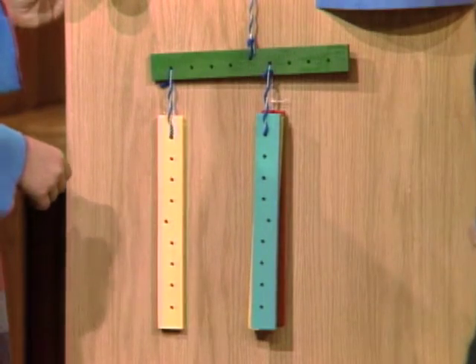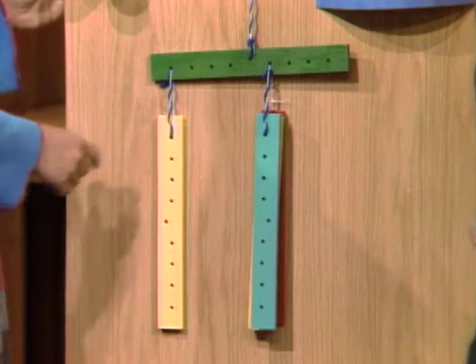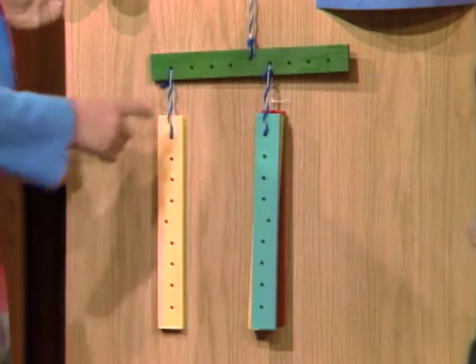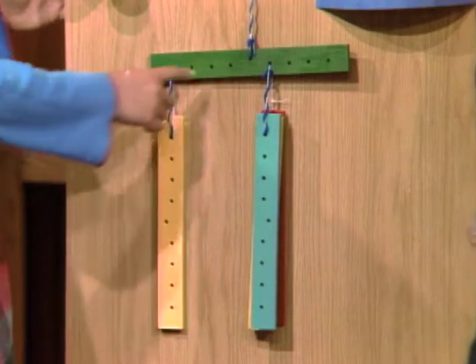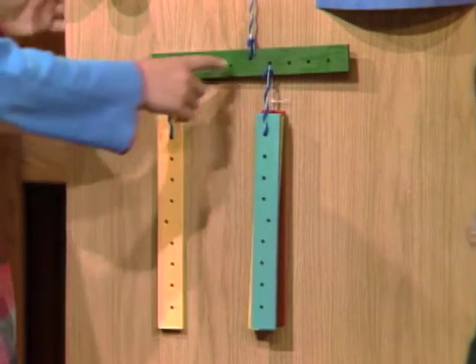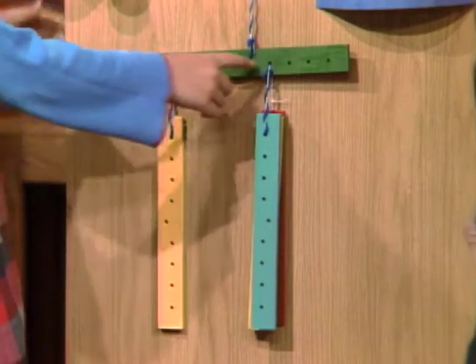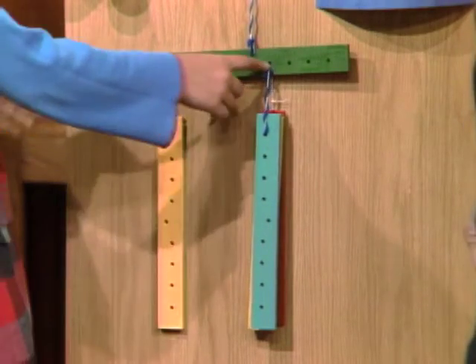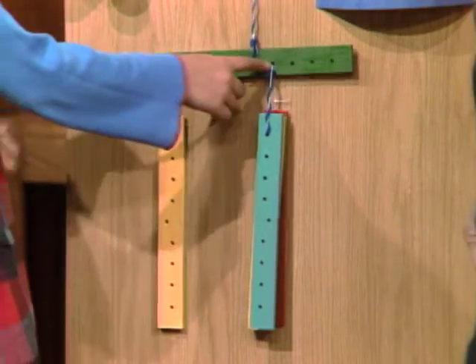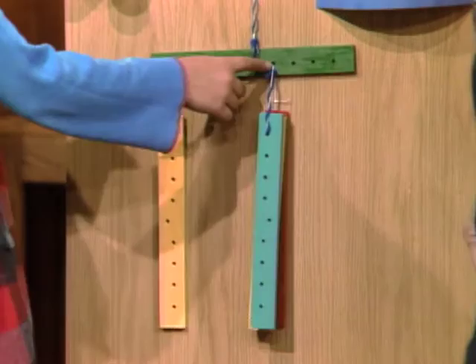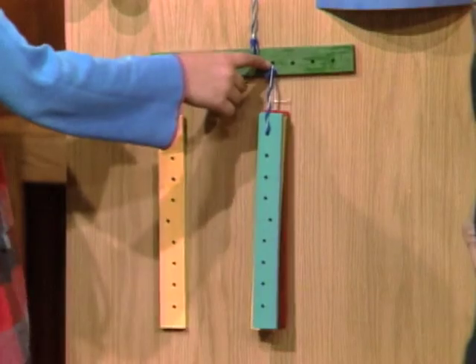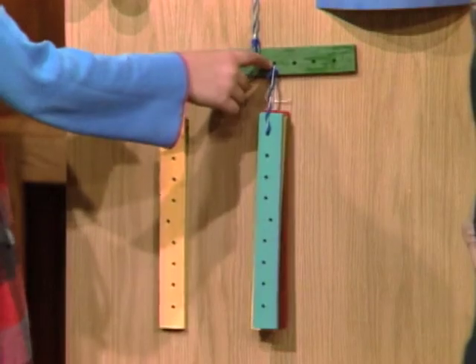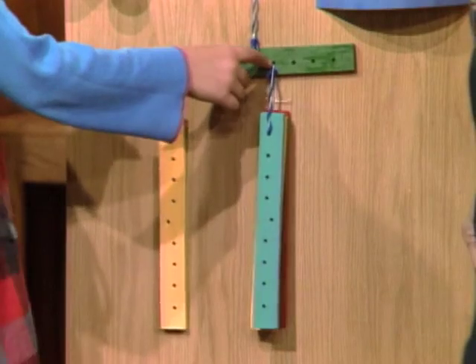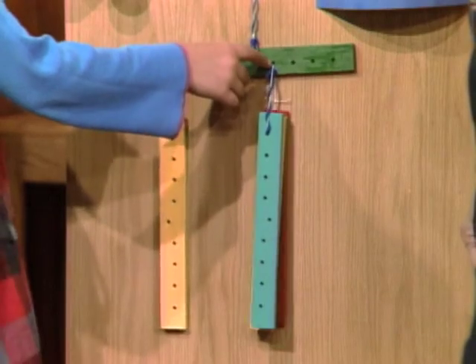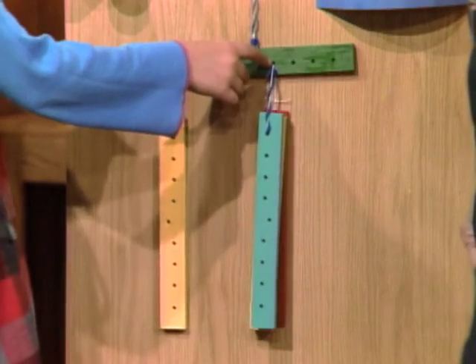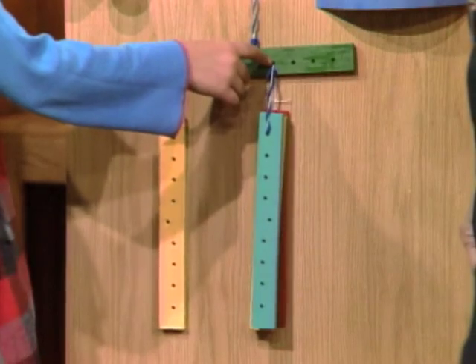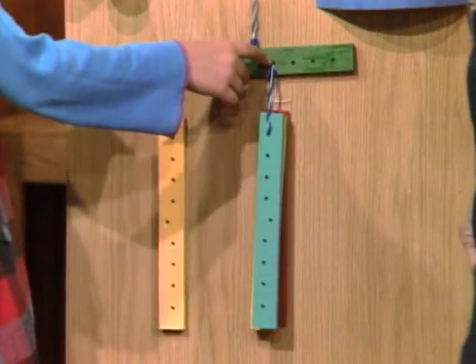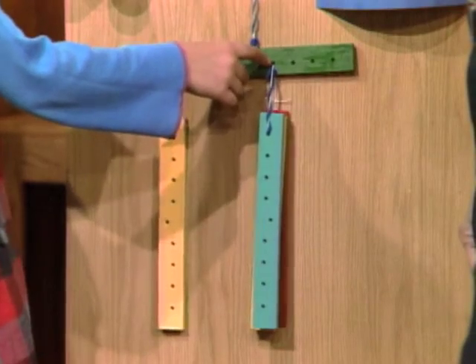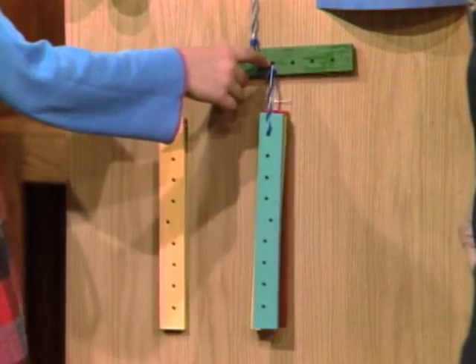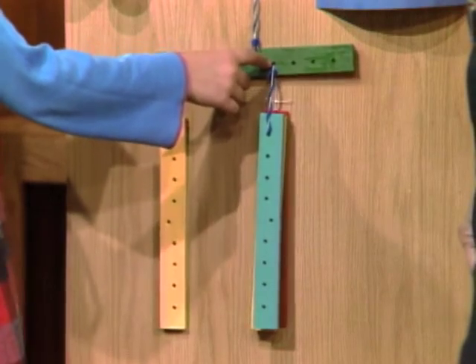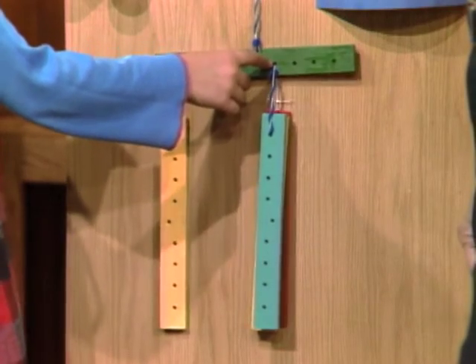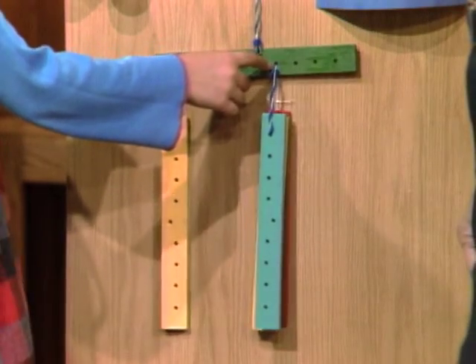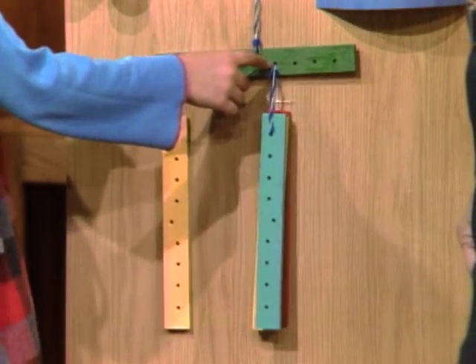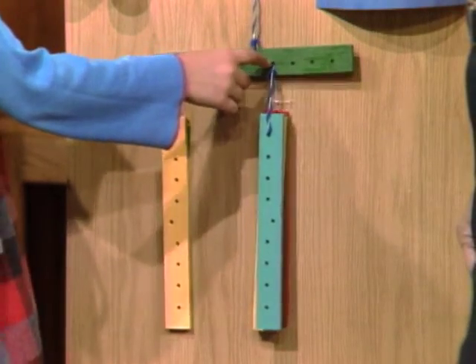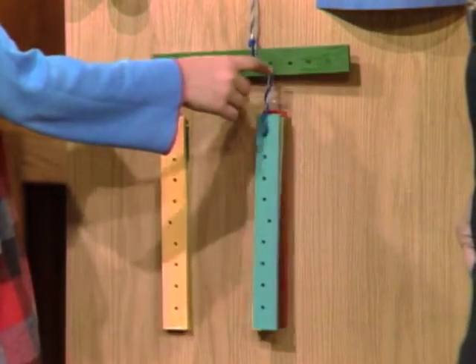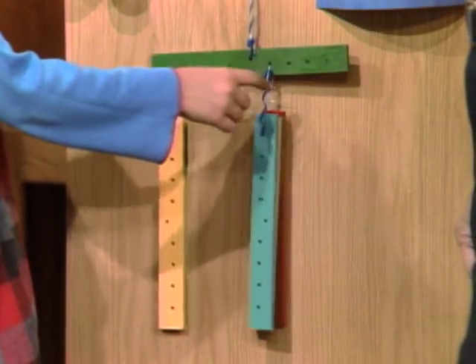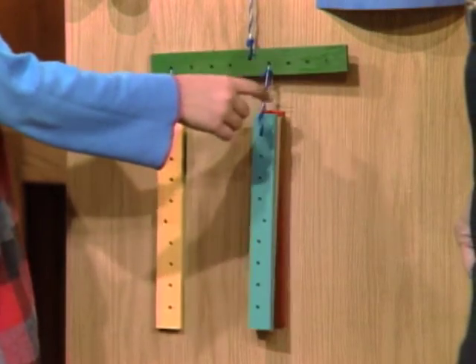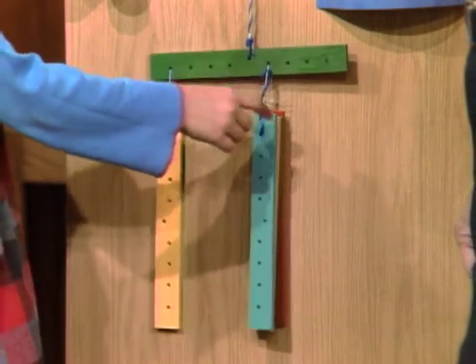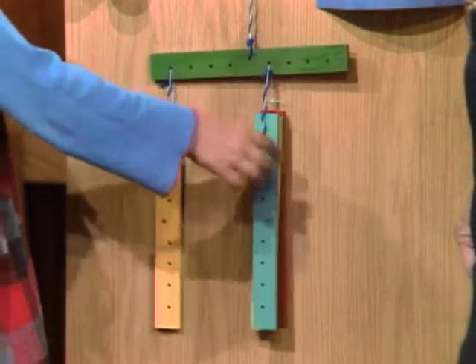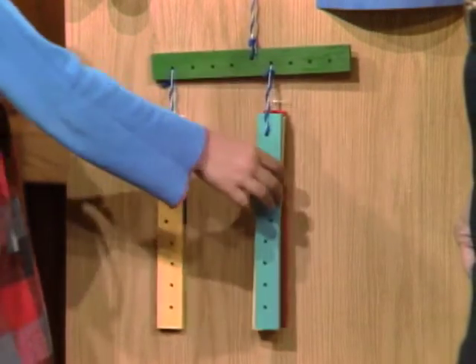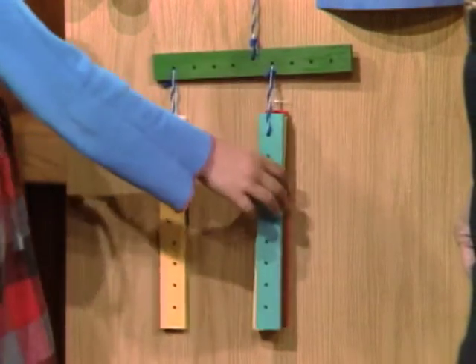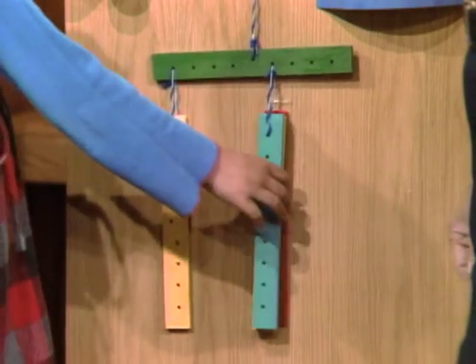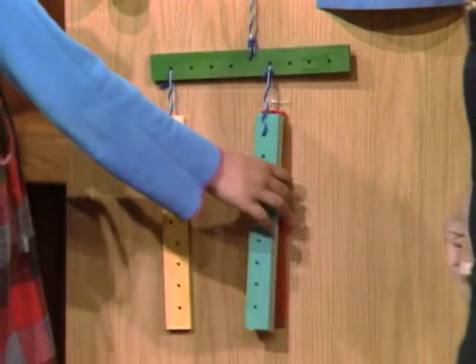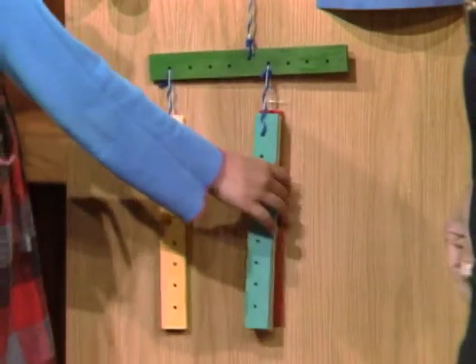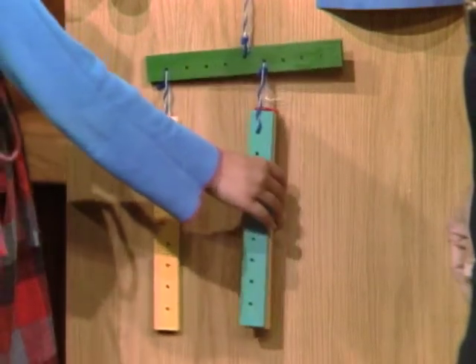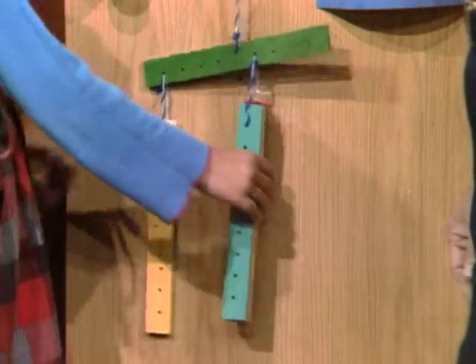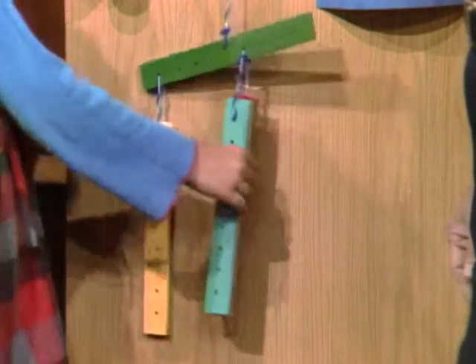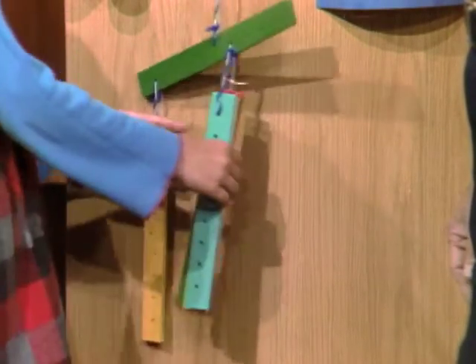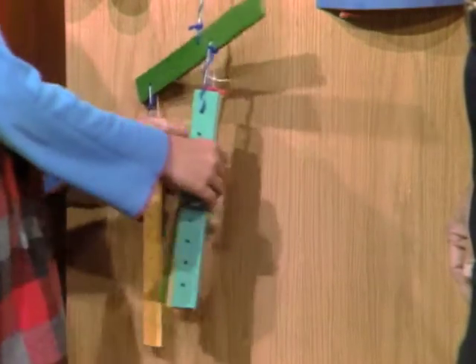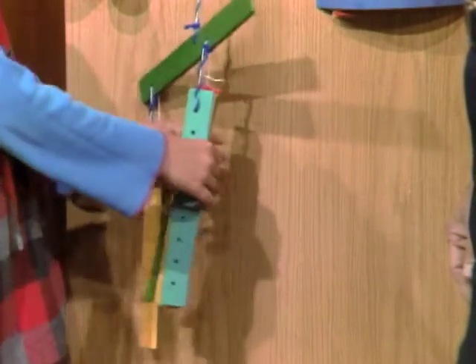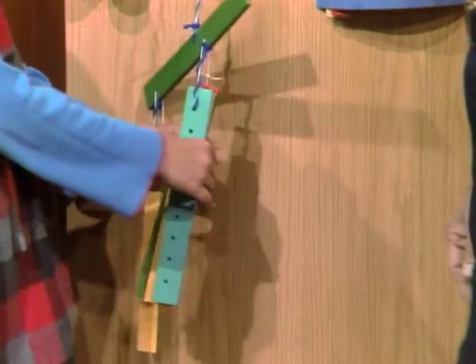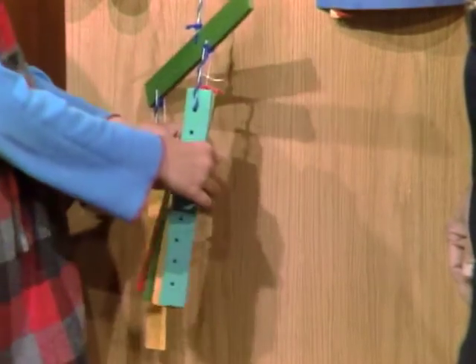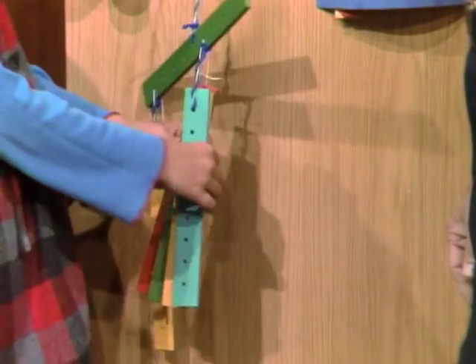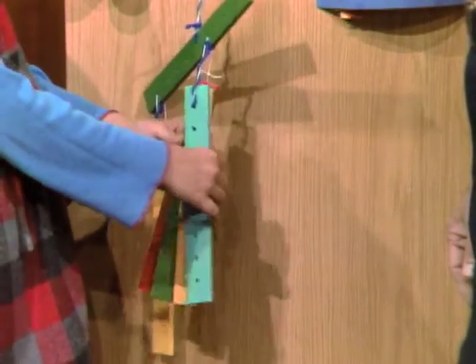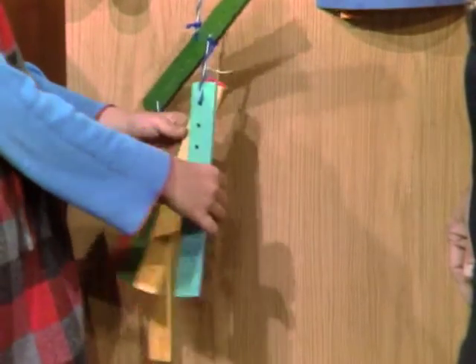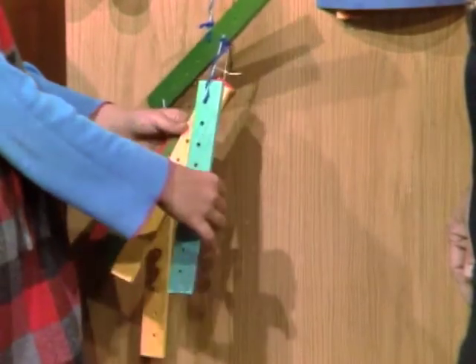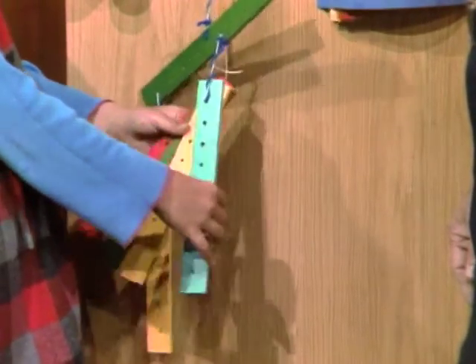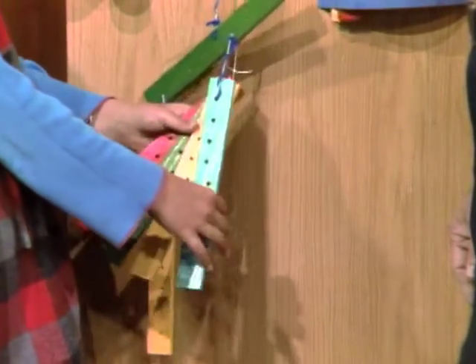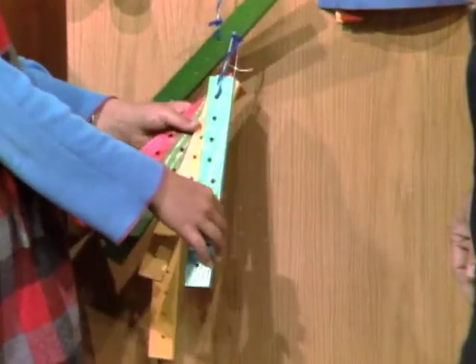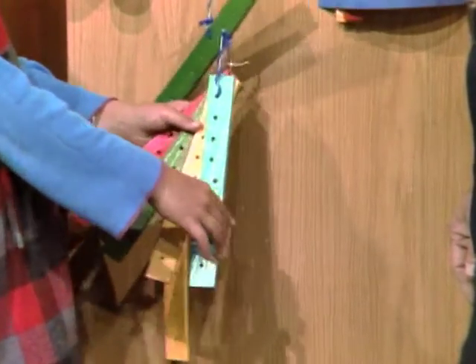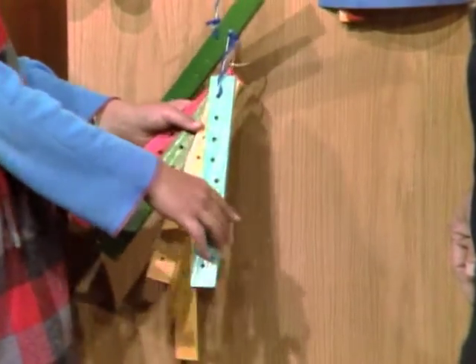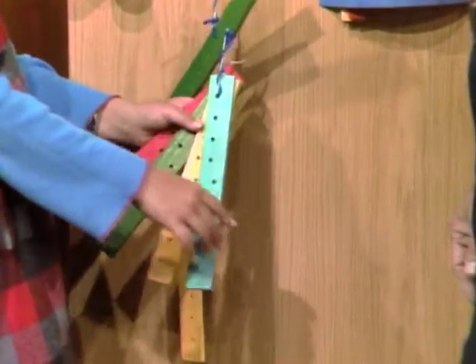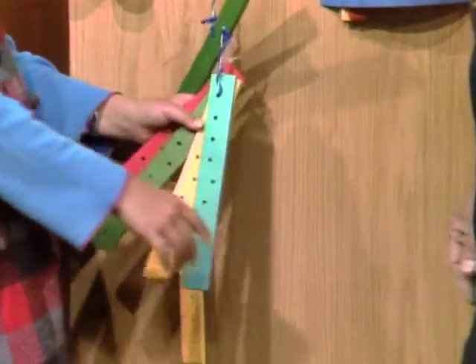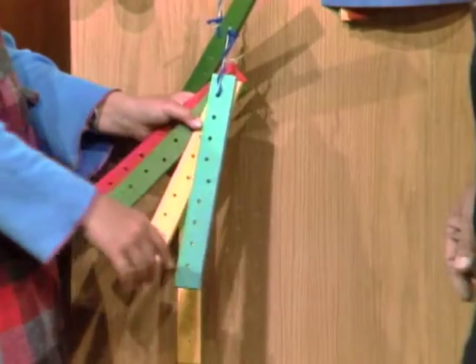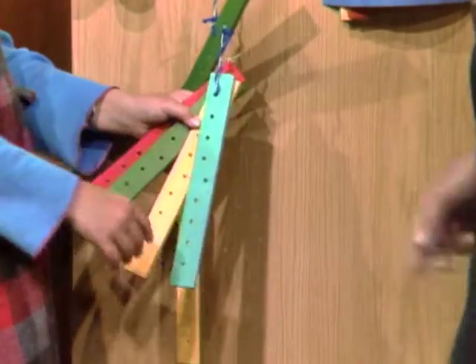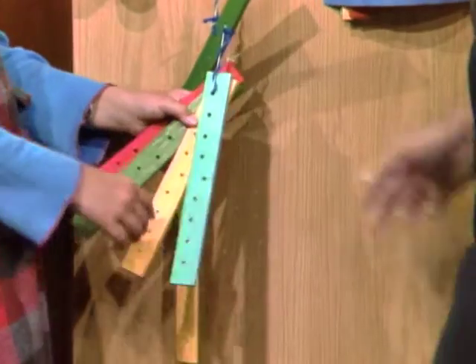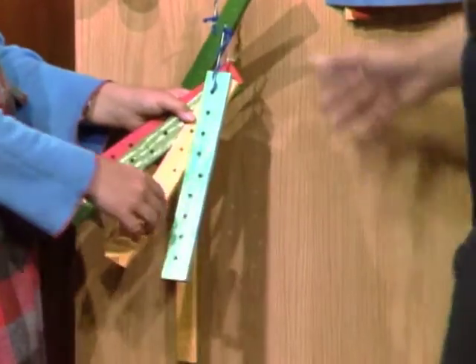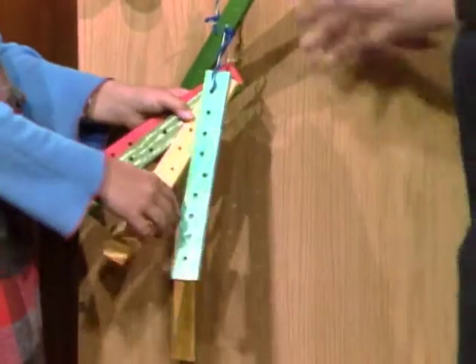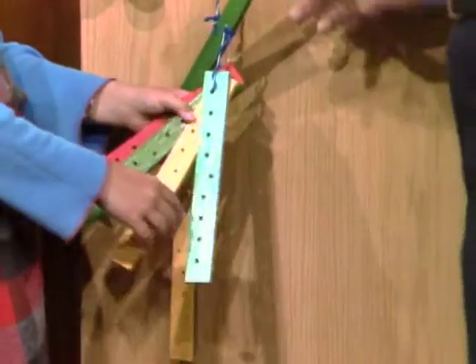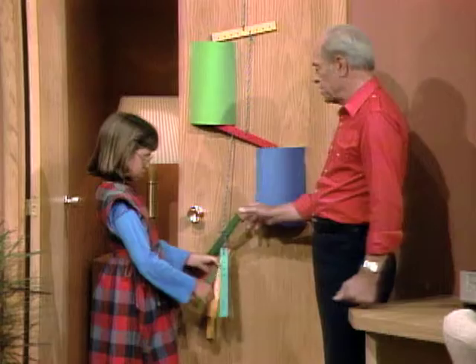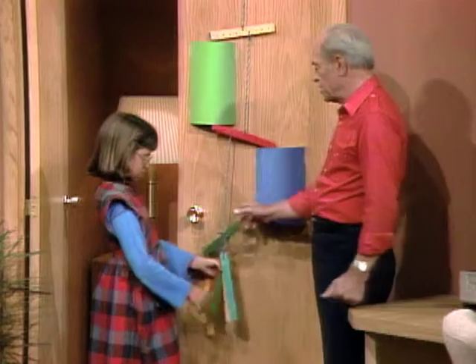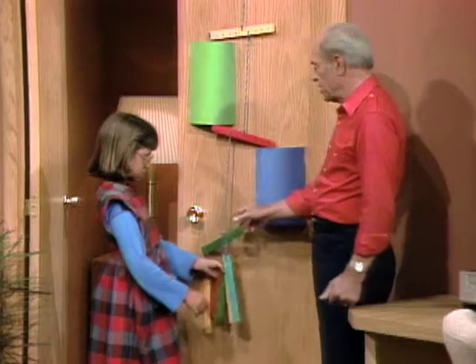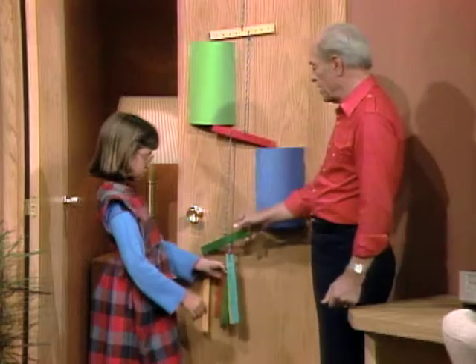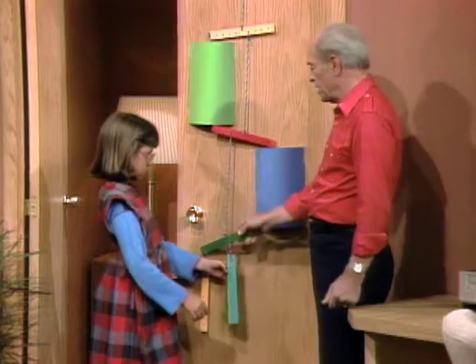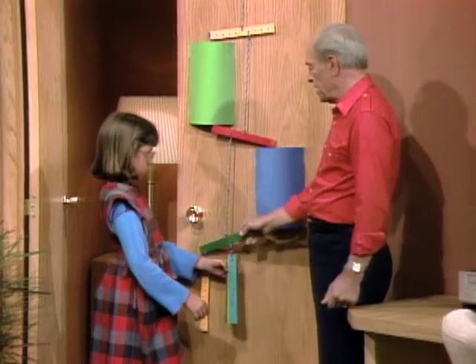So one goes into four, four times, so you have four sticks. Four sticks — okay, that's the general idea.